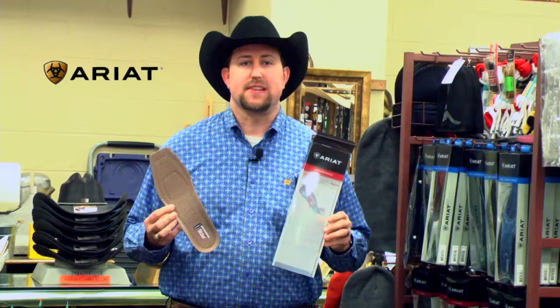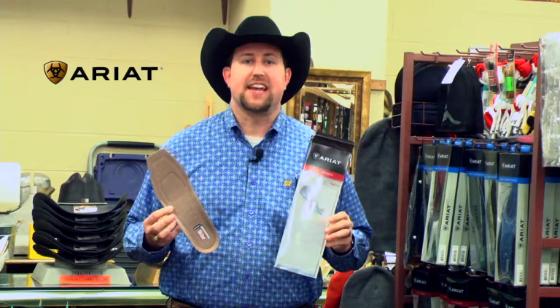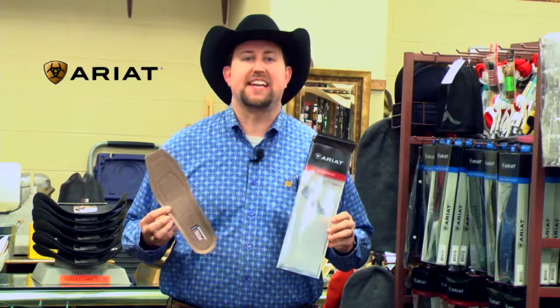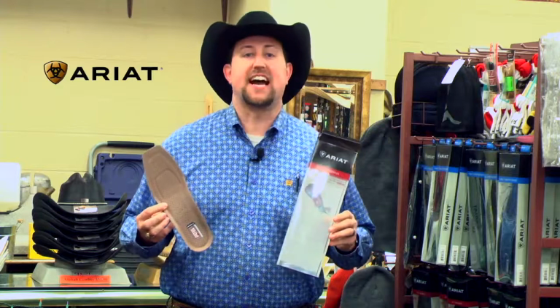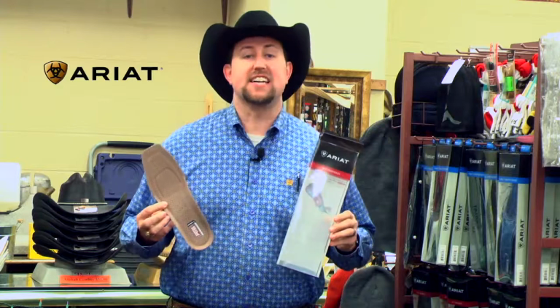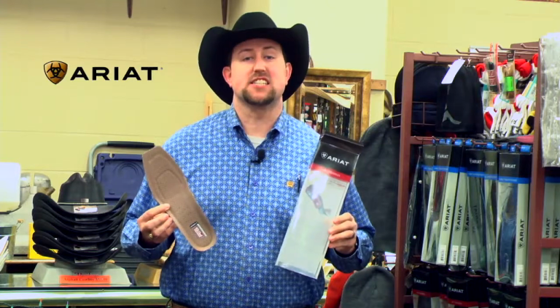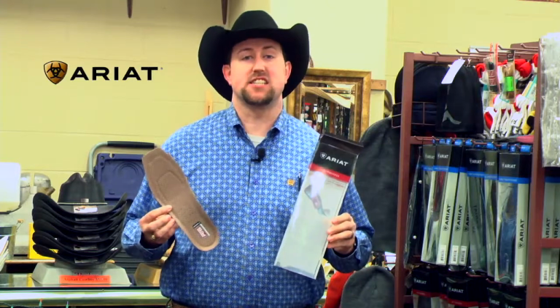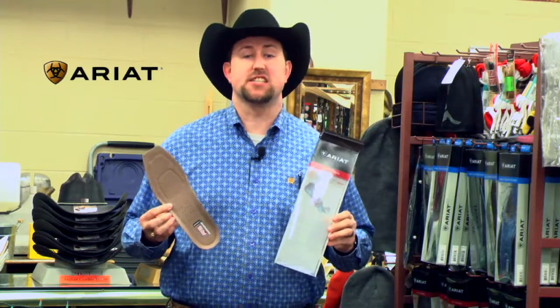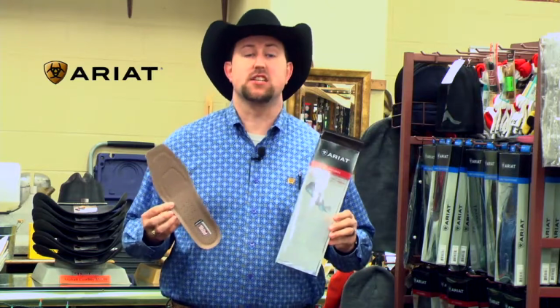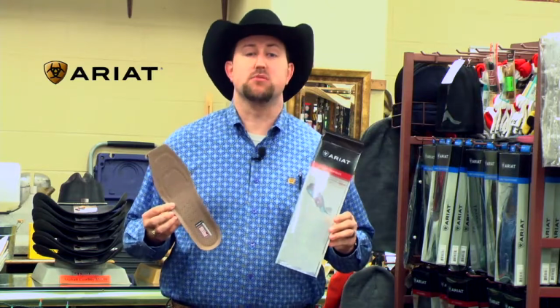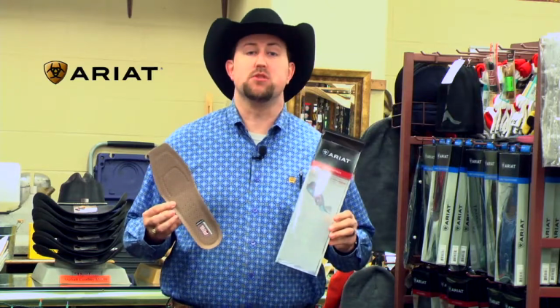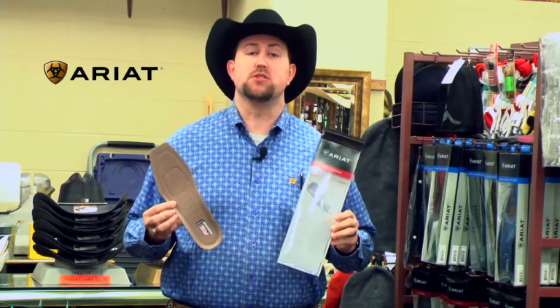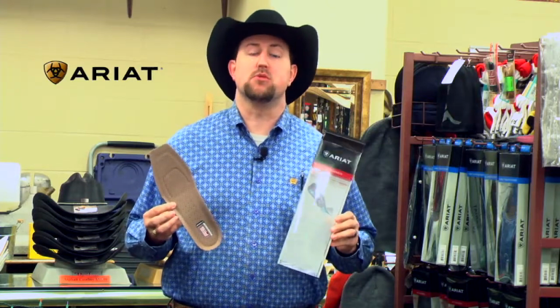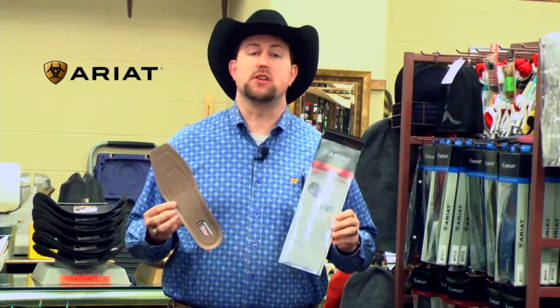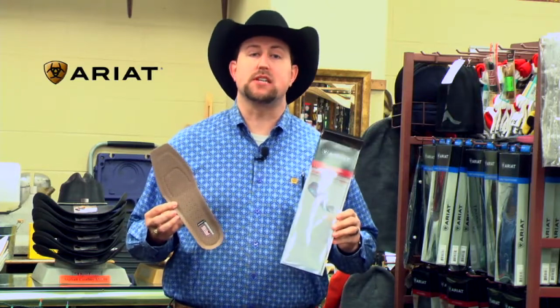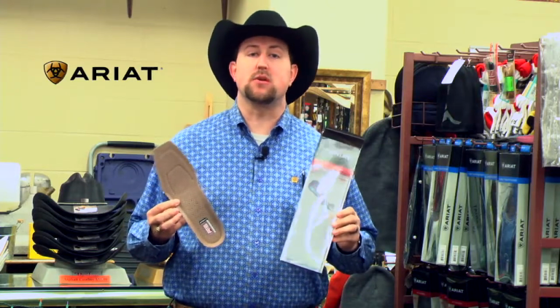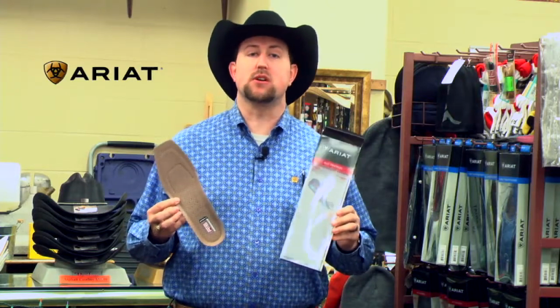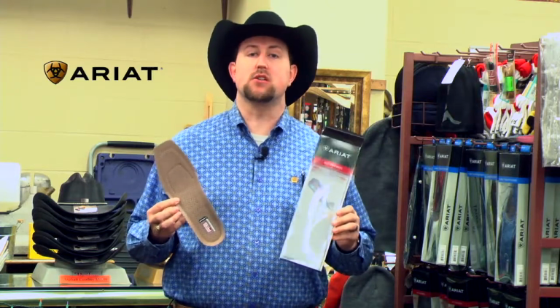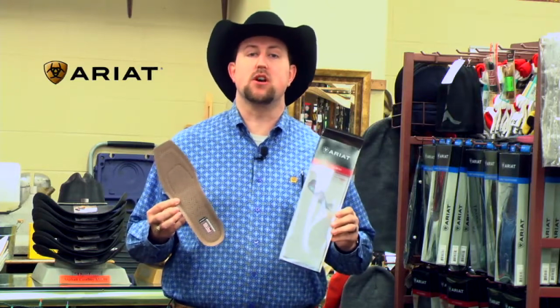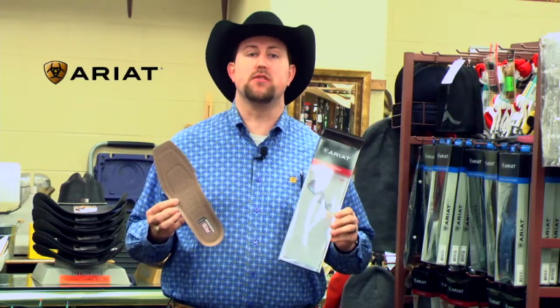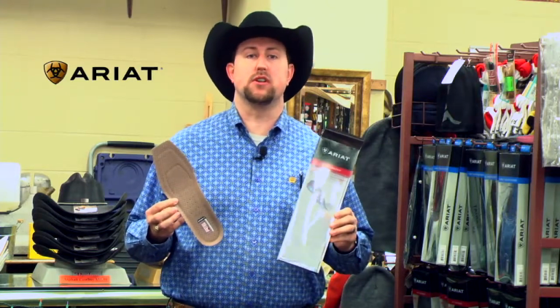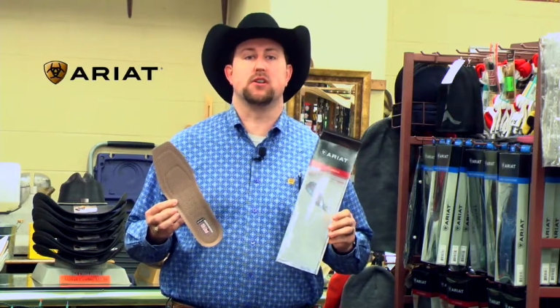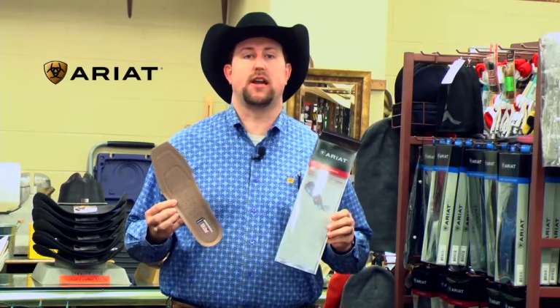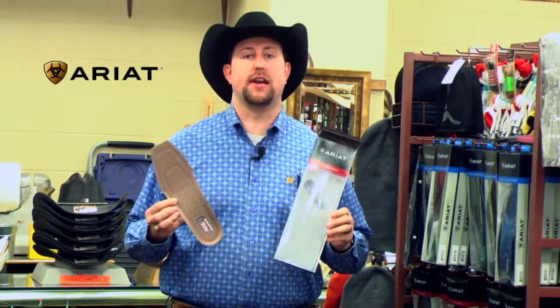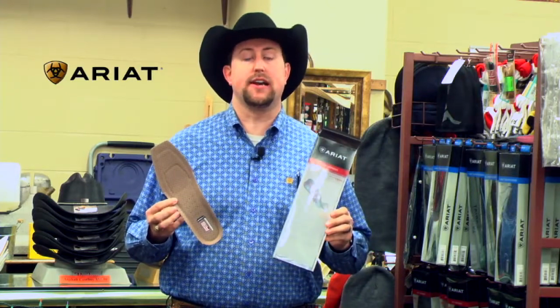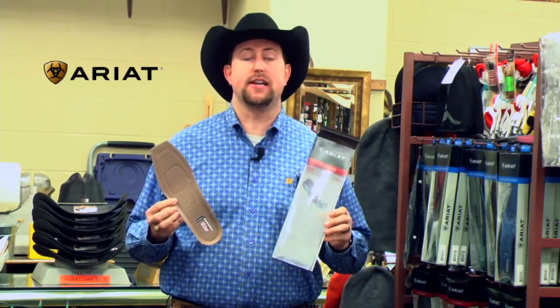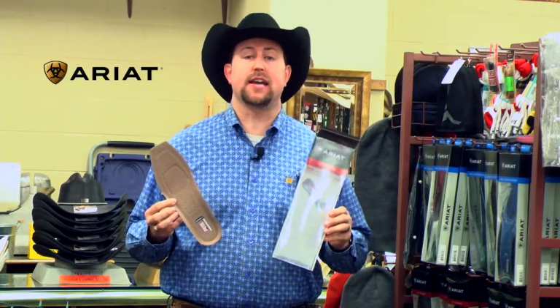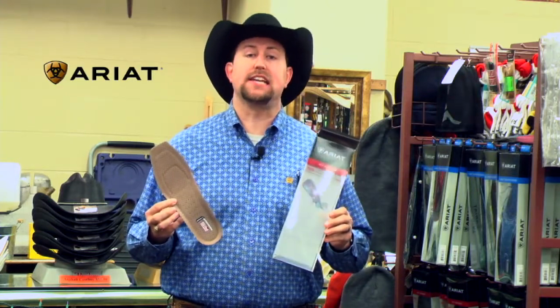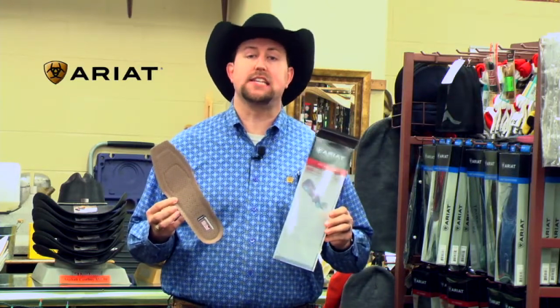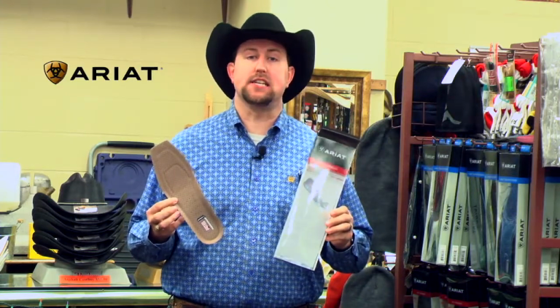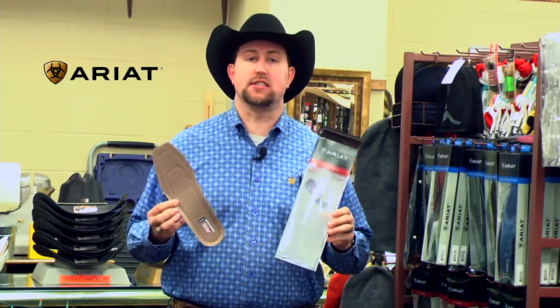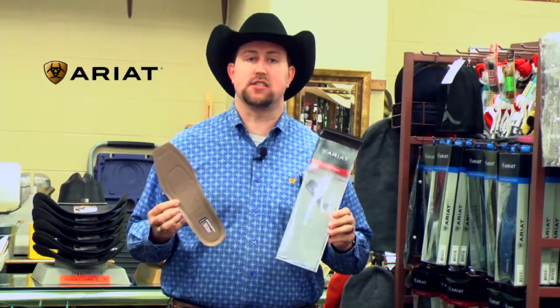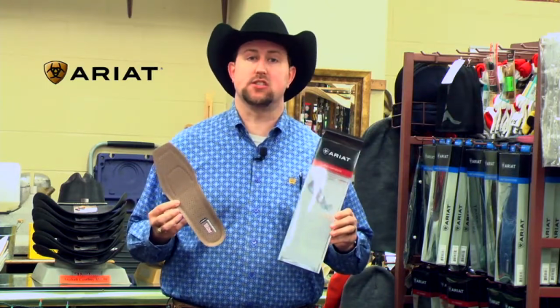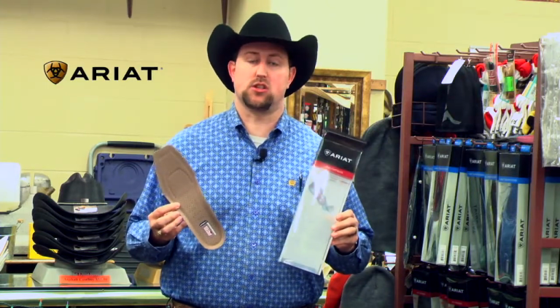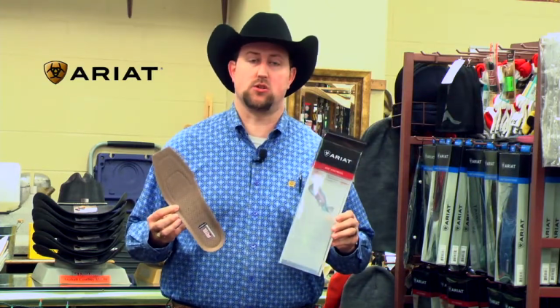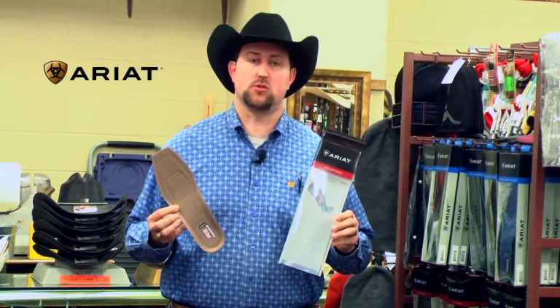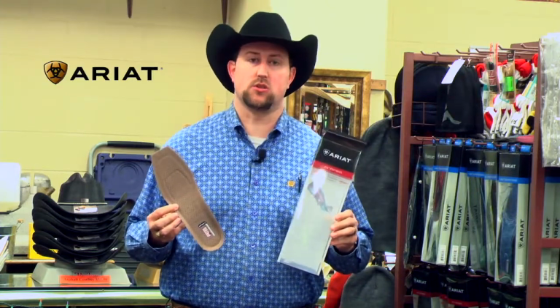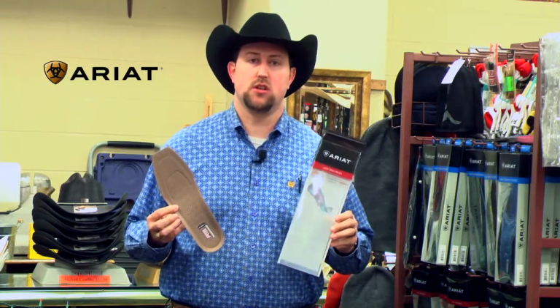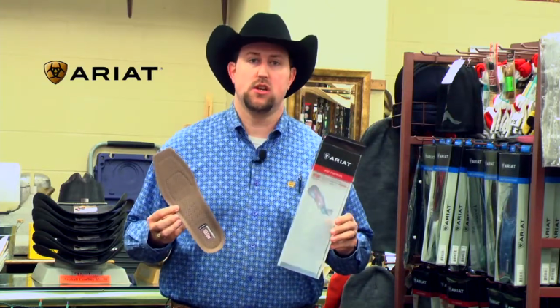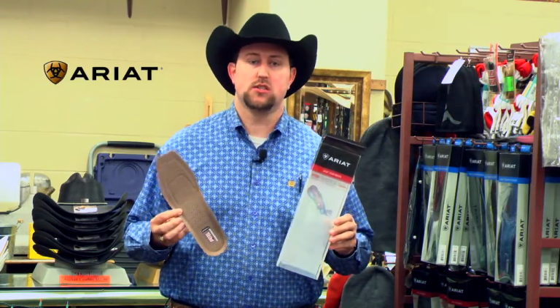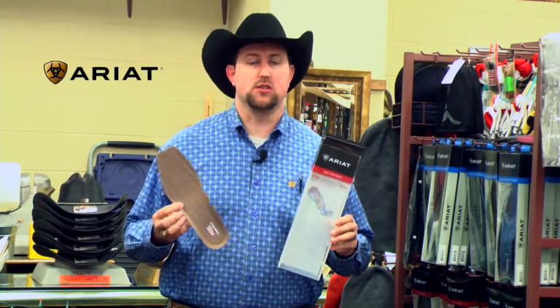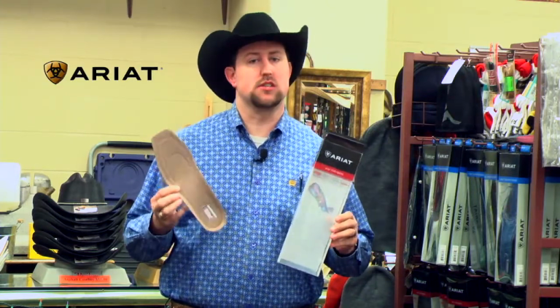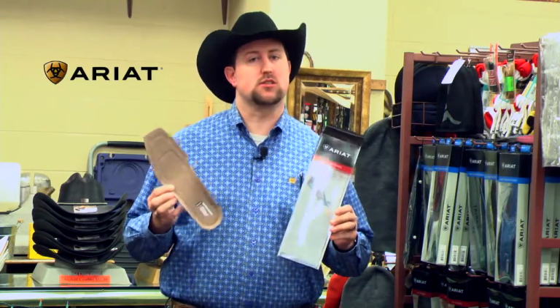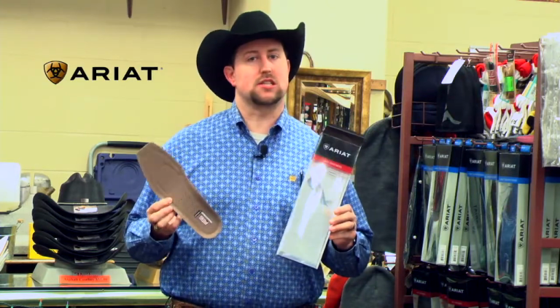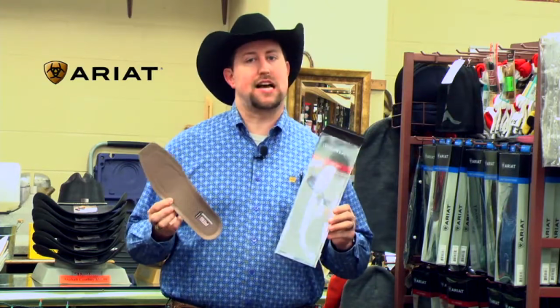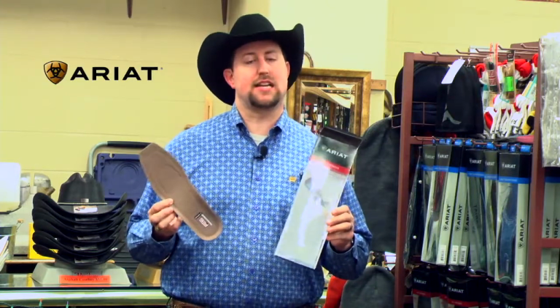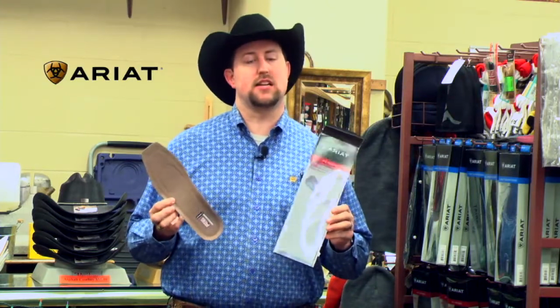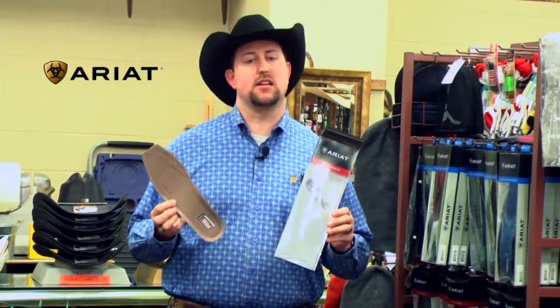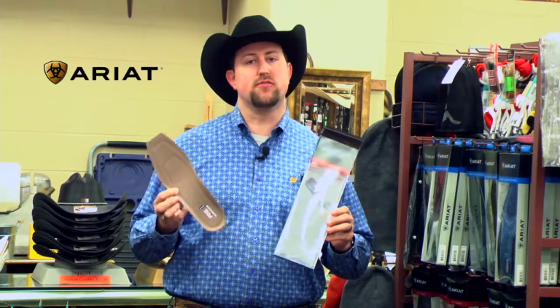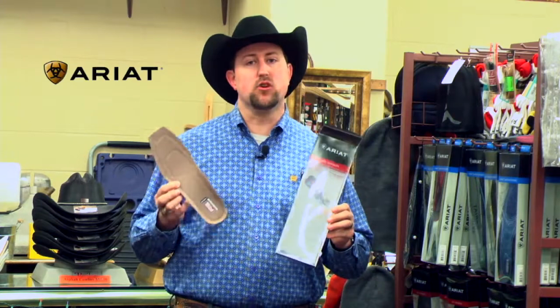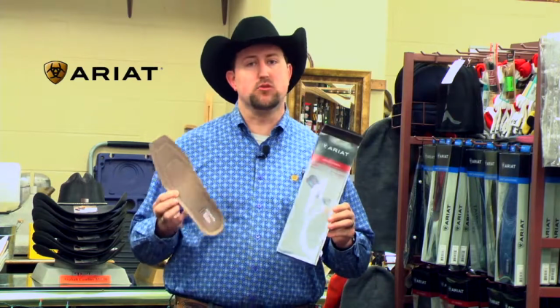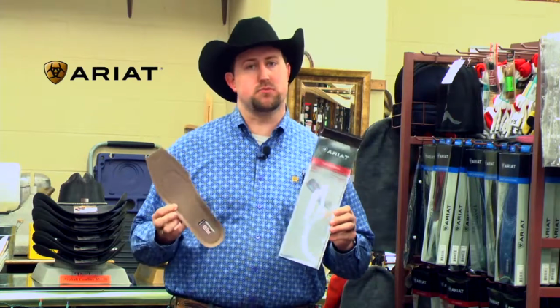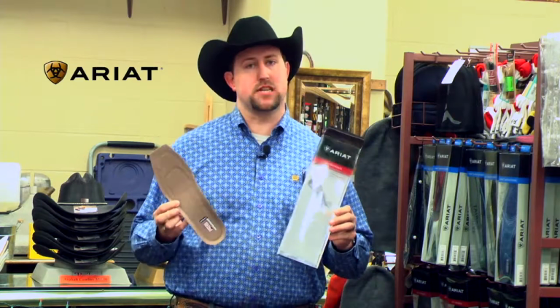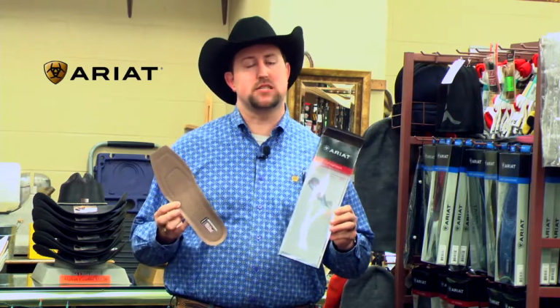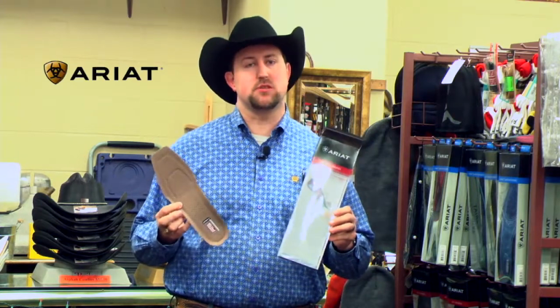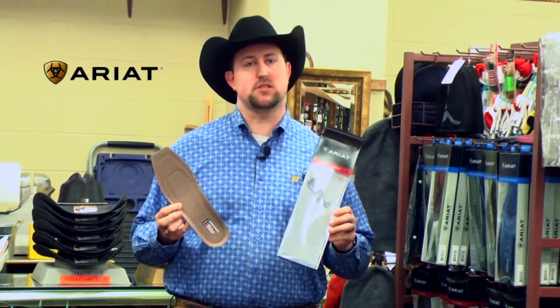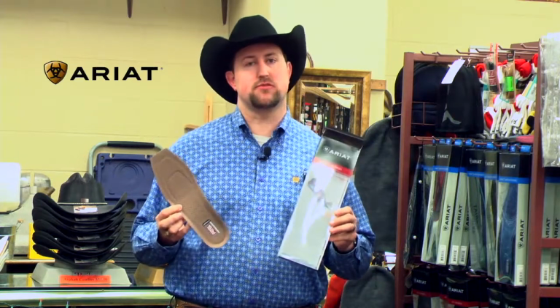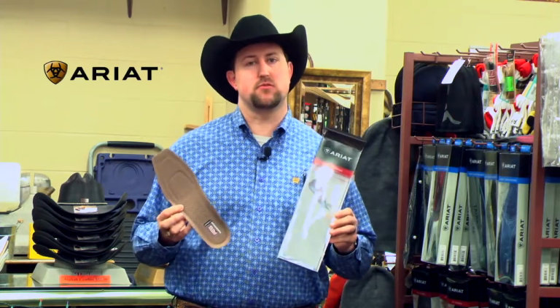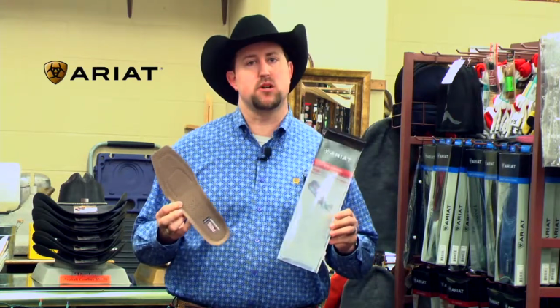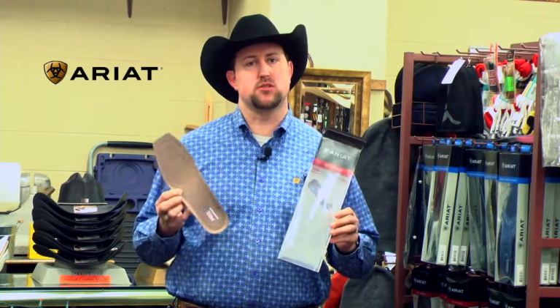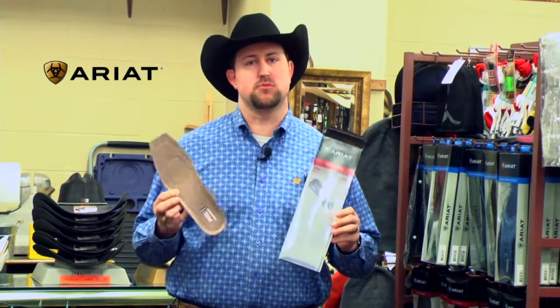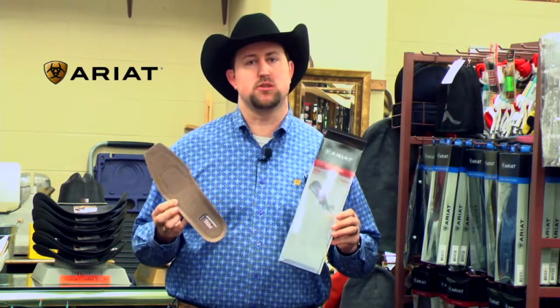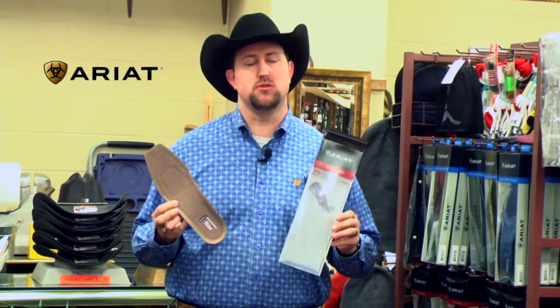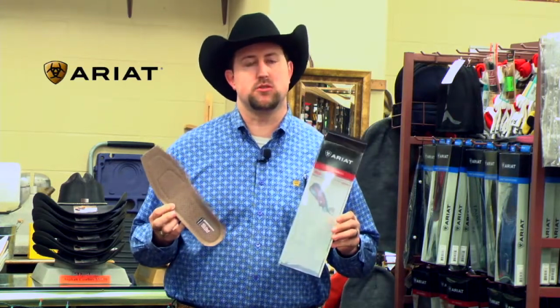Hey guys, it's Jess here with Boots & More. Today we're going to go over your ARIOT ATS insoles. These will slide in — they're full replacements for most of your boots.